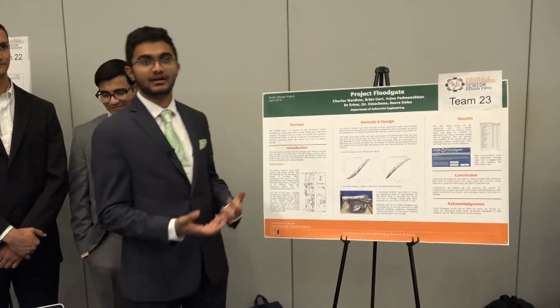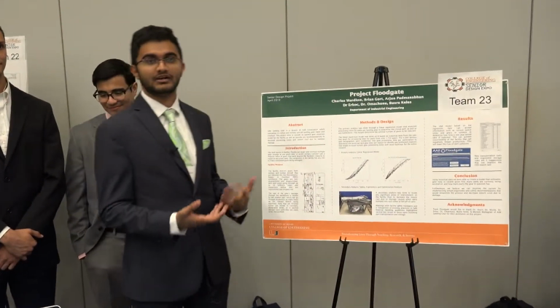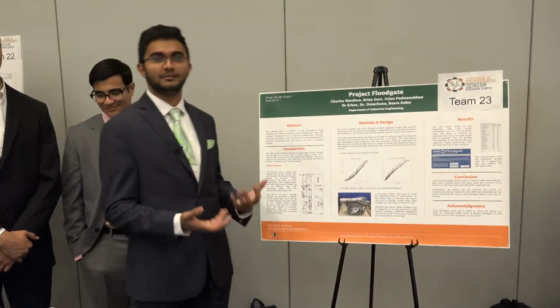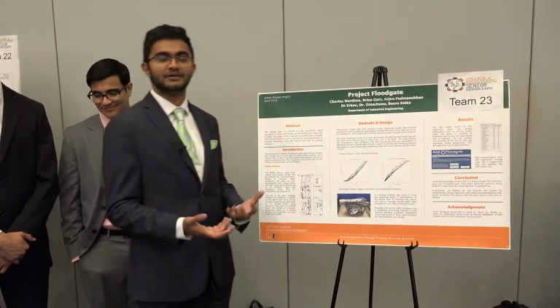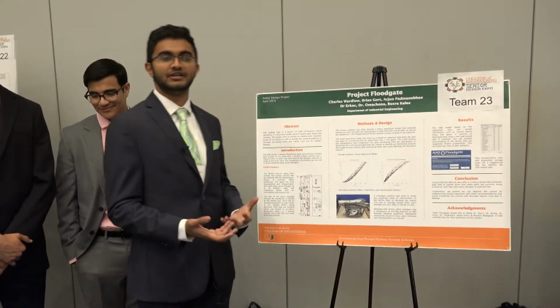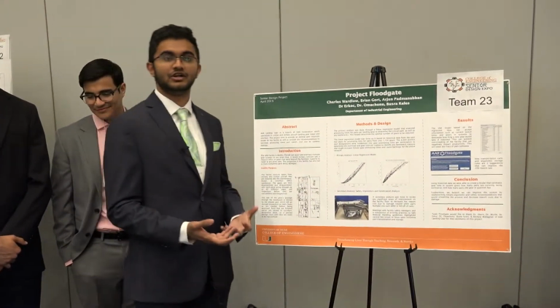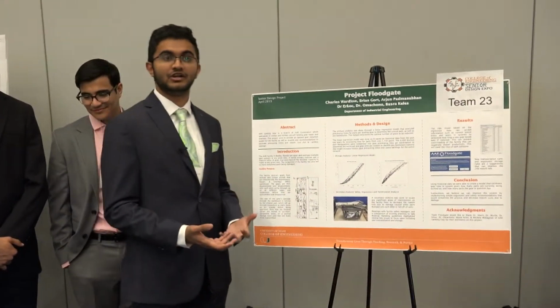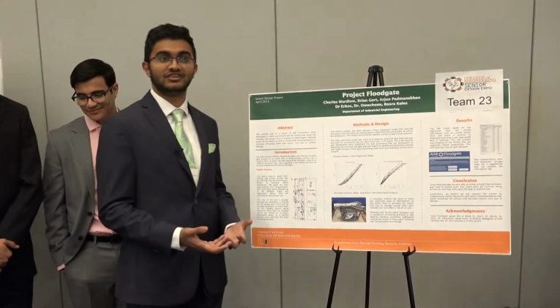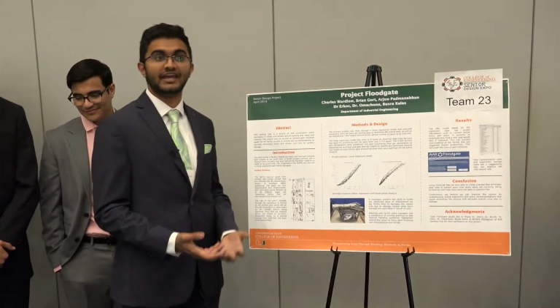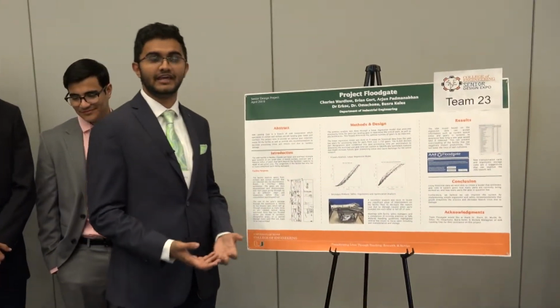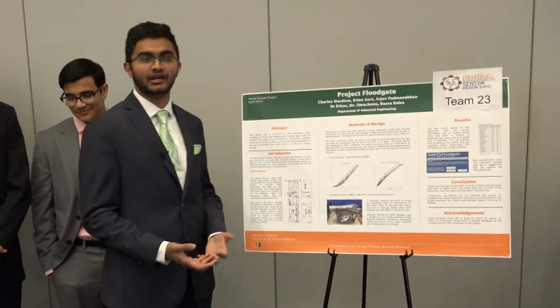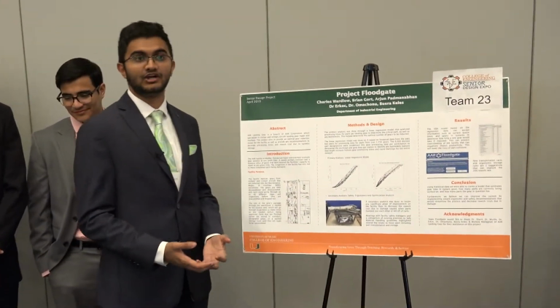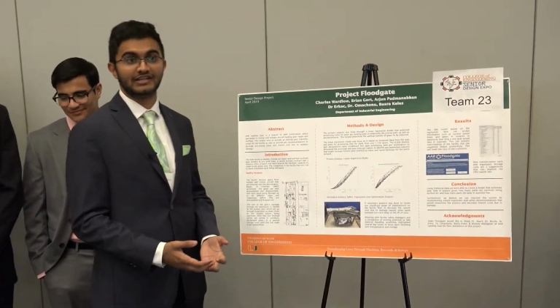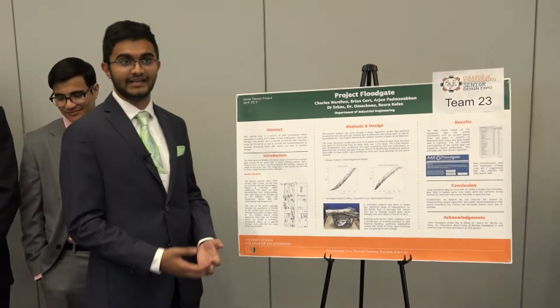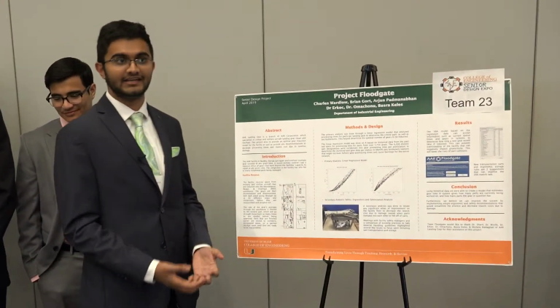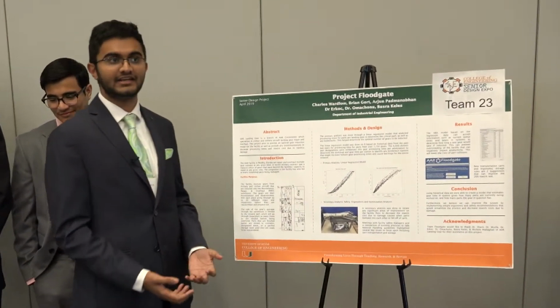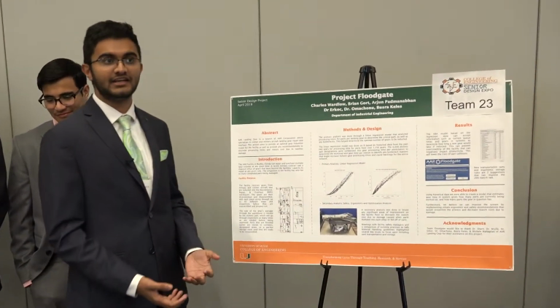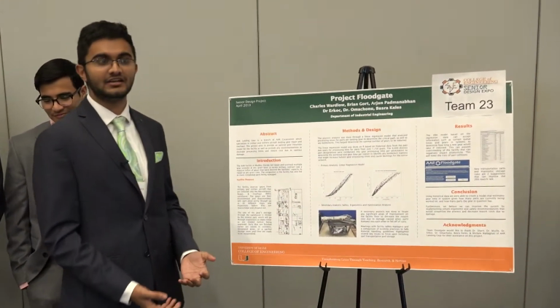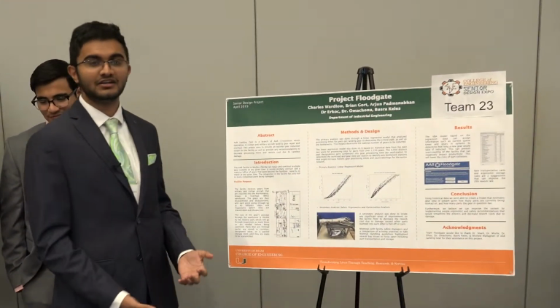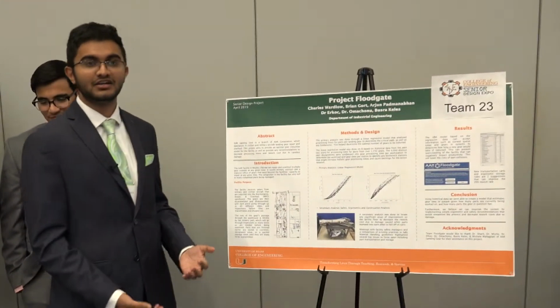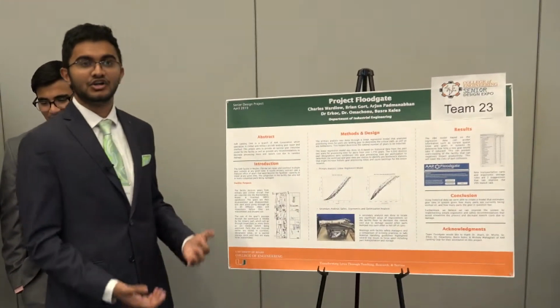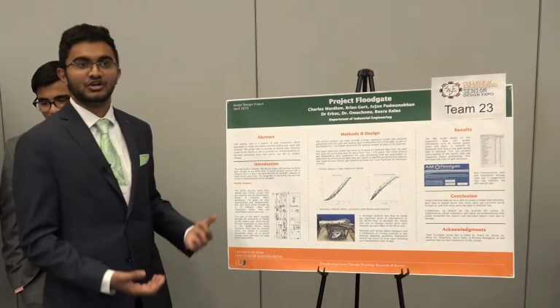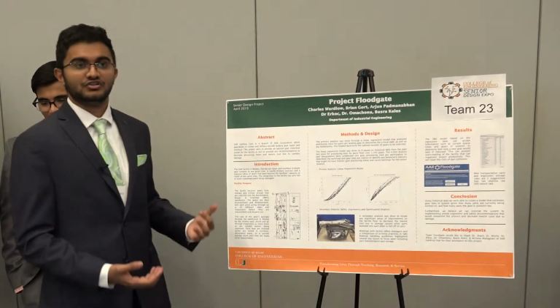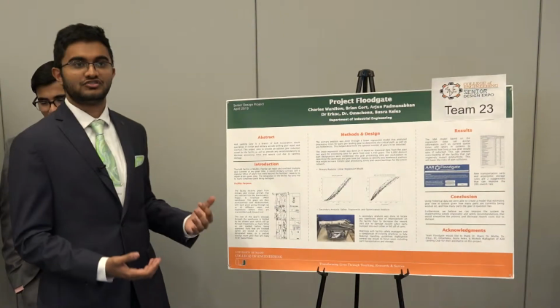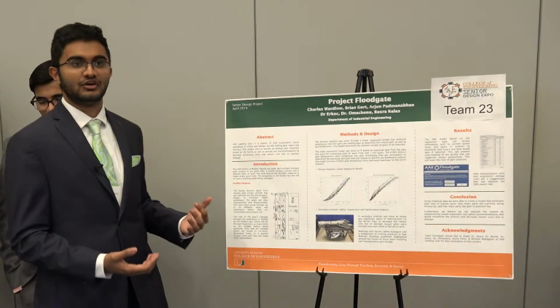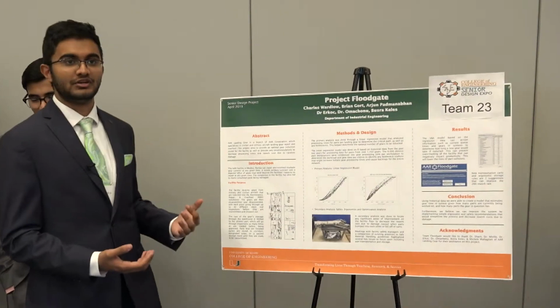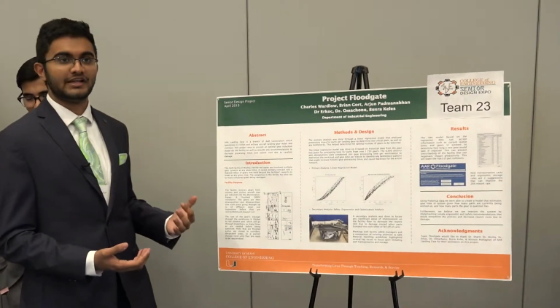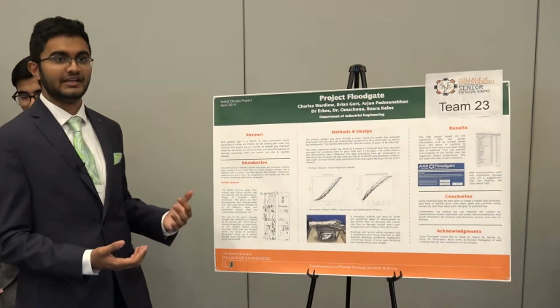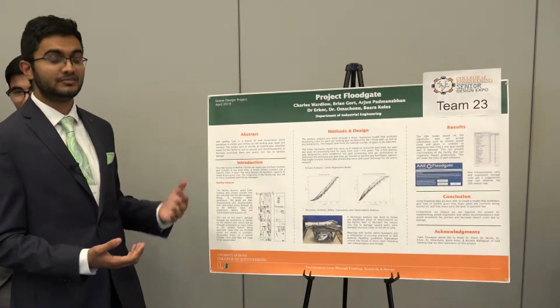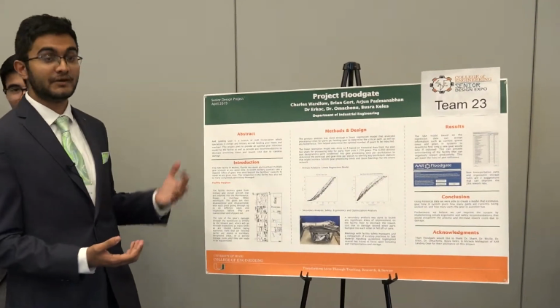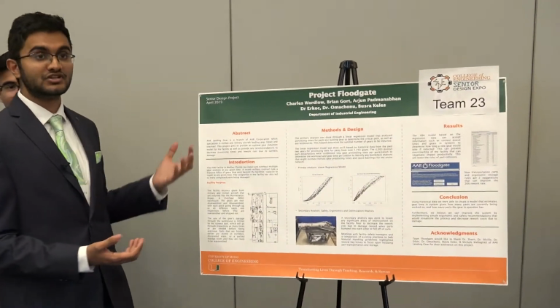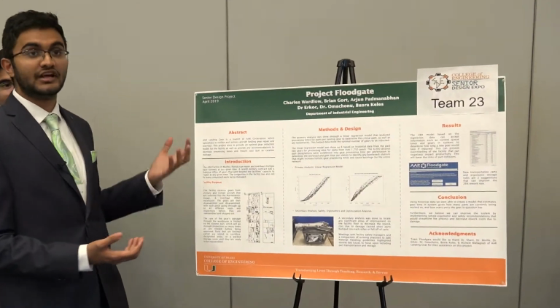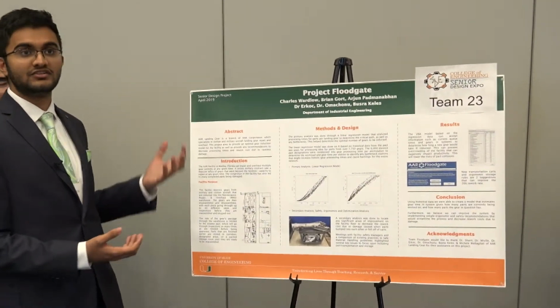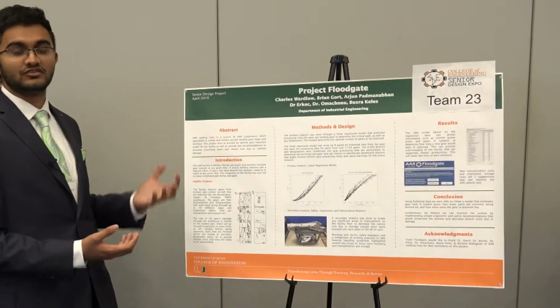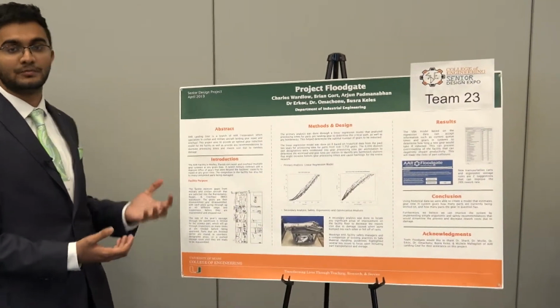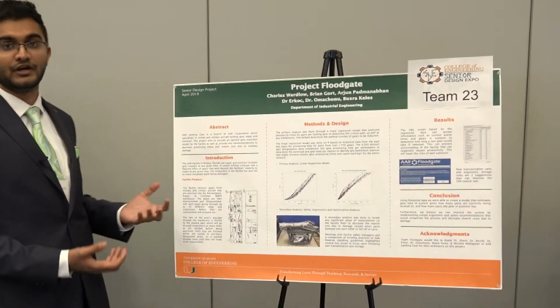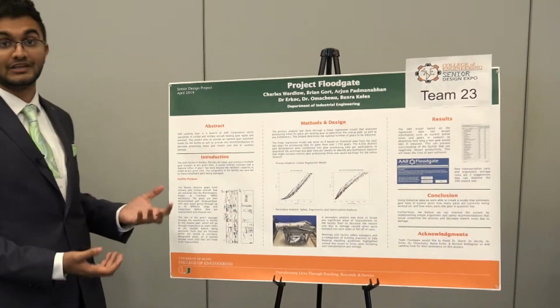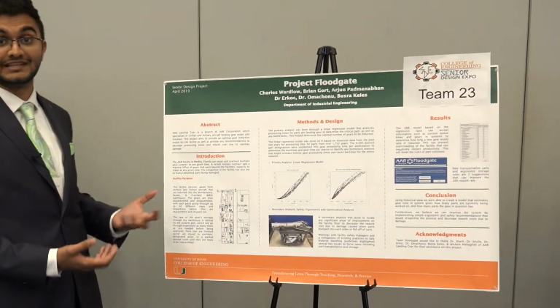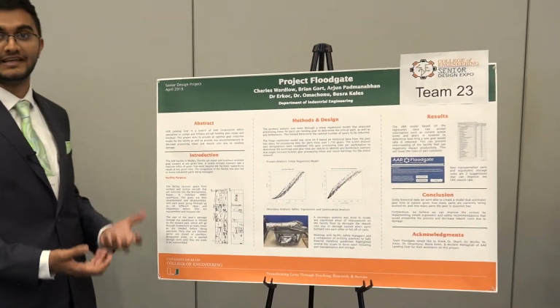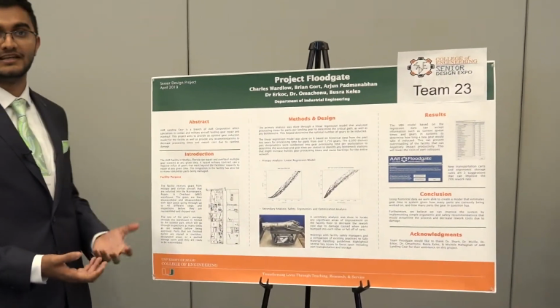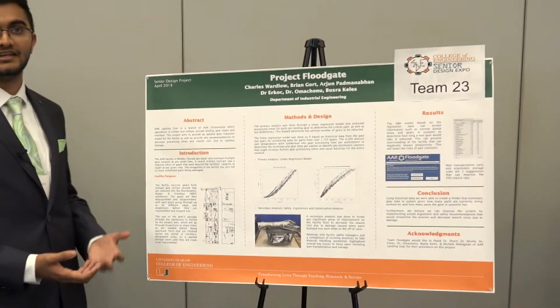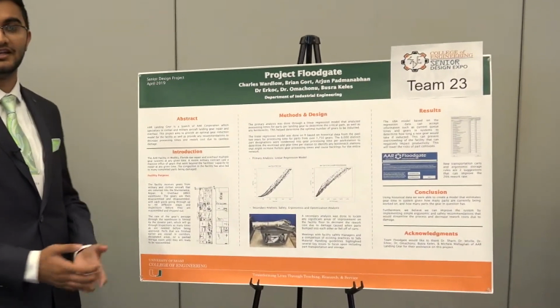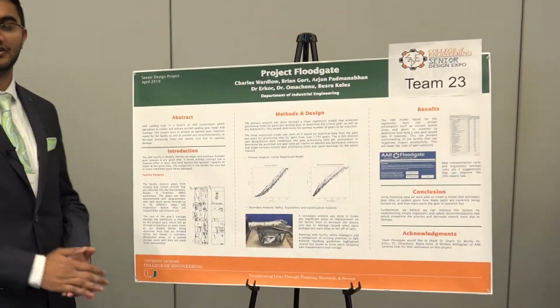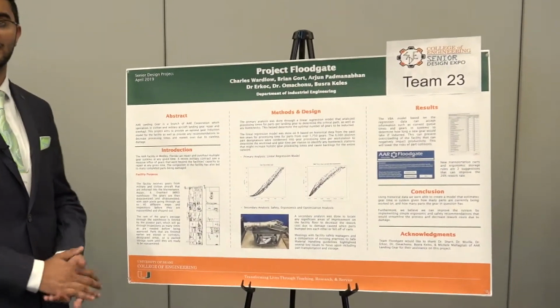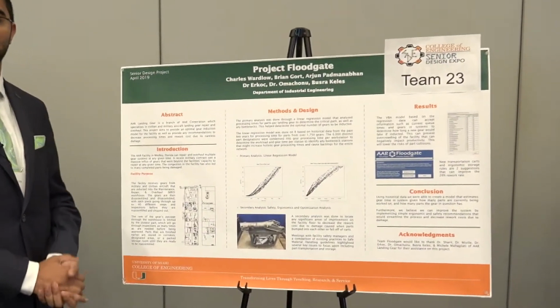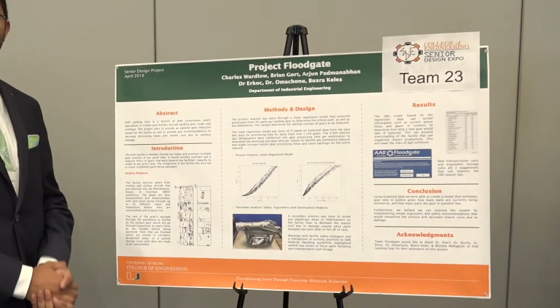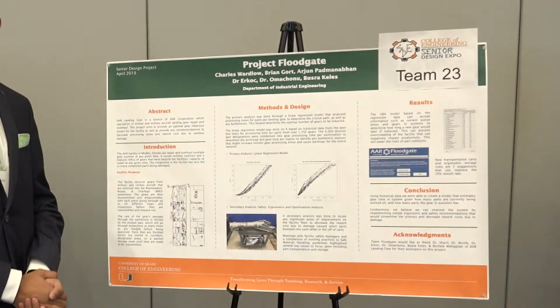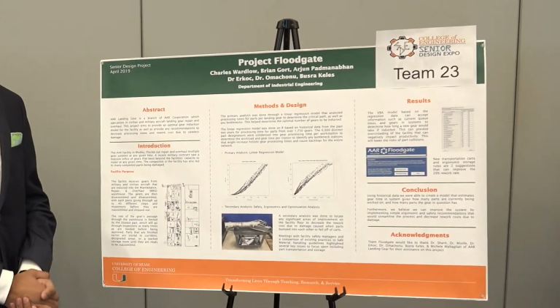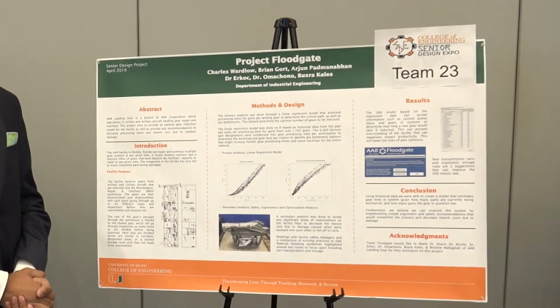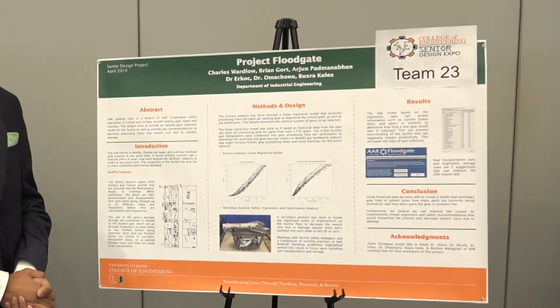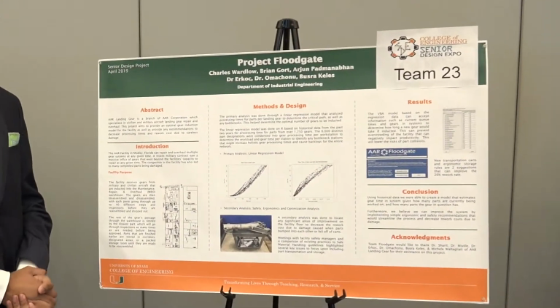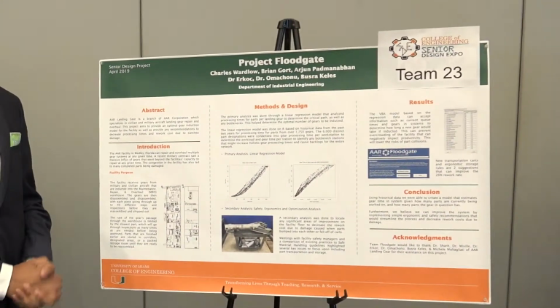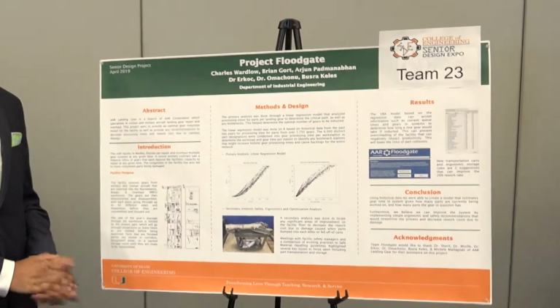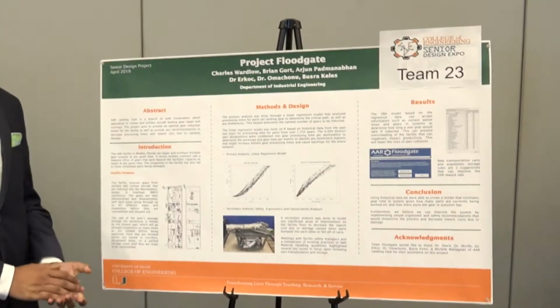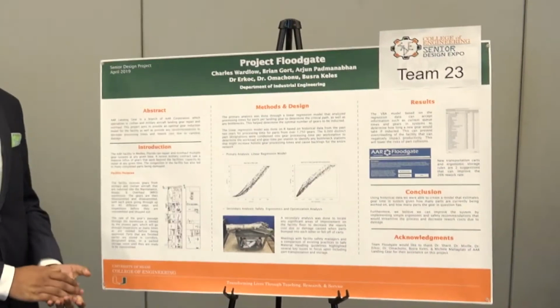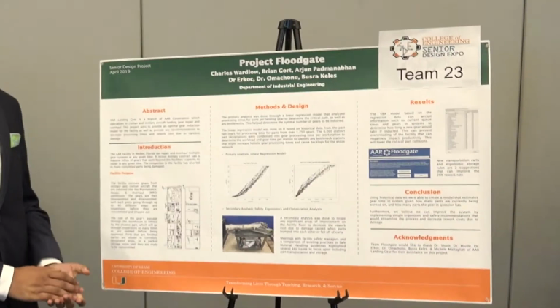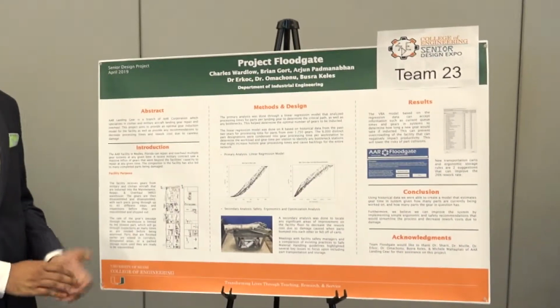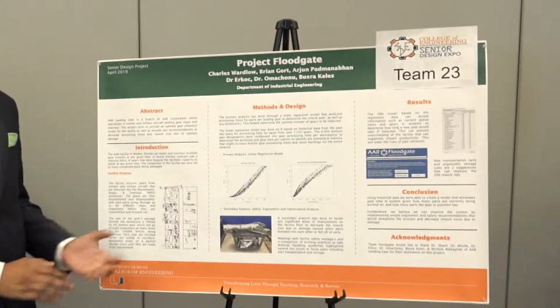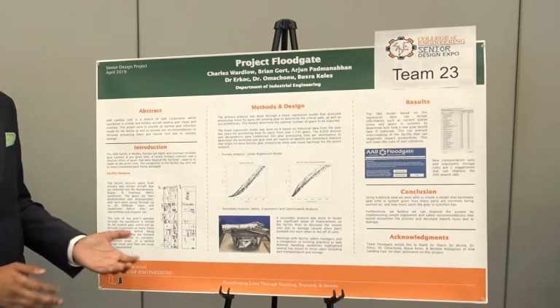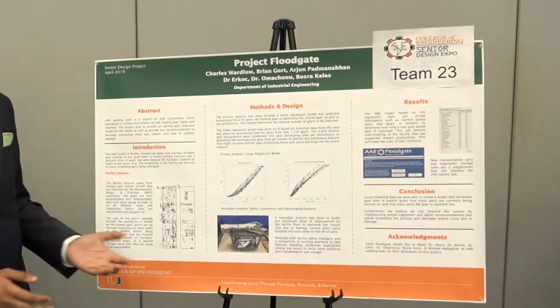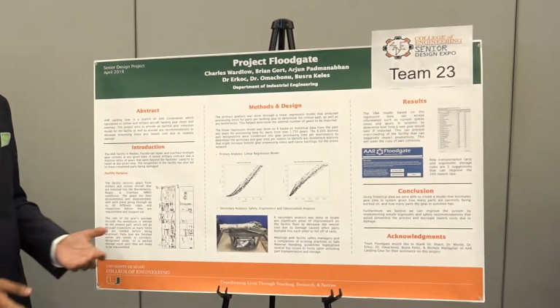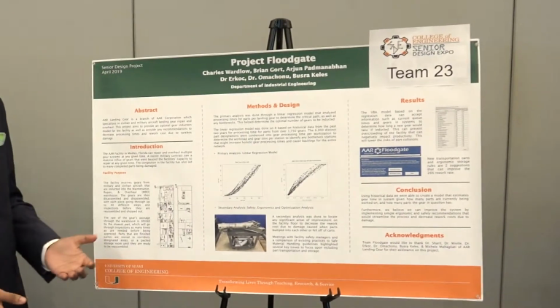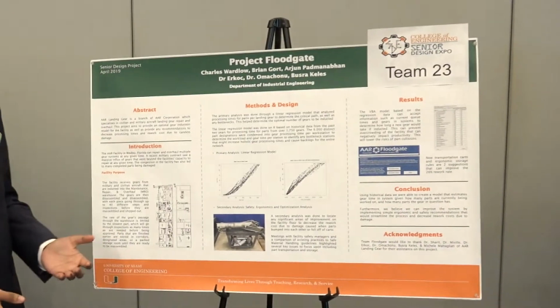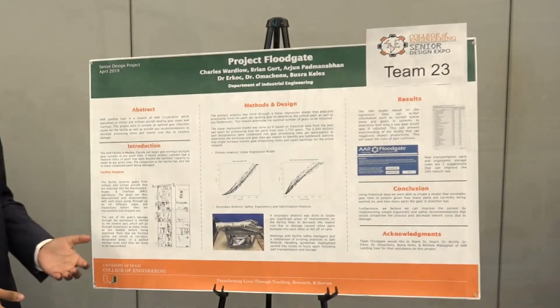Our project — we paired up with a company known as AAR Landing Gear. They specialize in repairing landing gears for aircraft, both military and civilian.